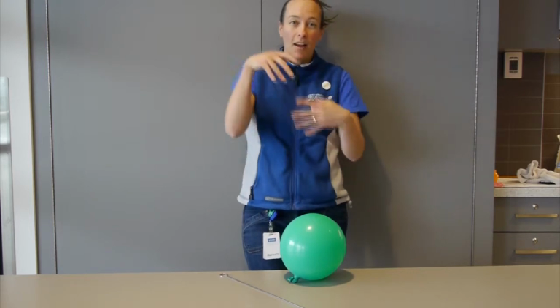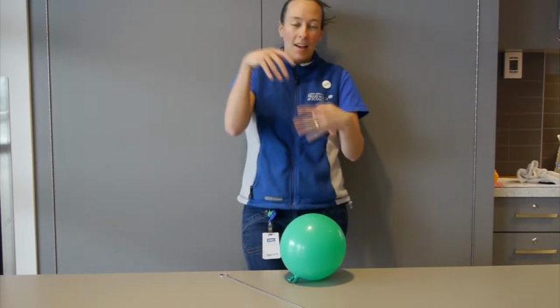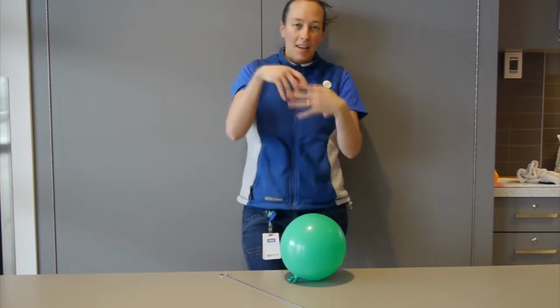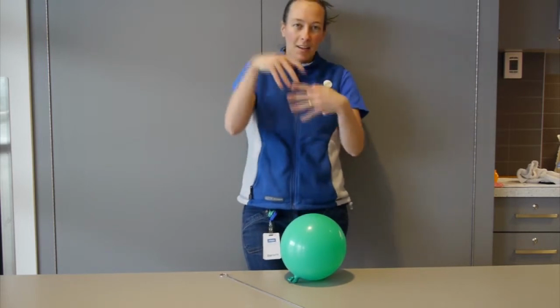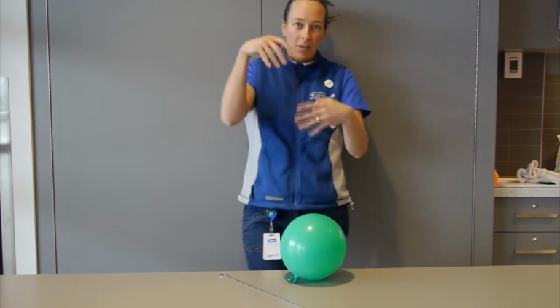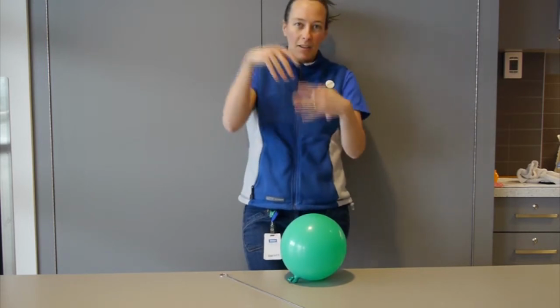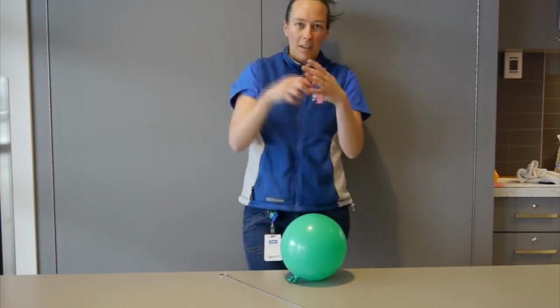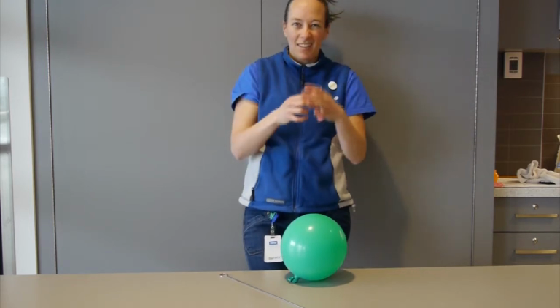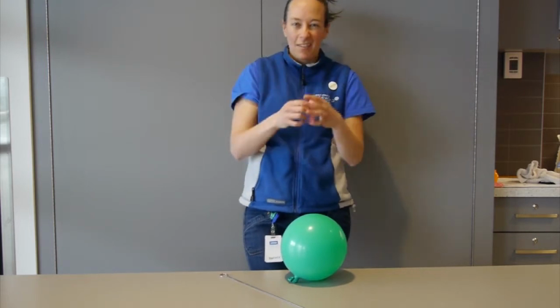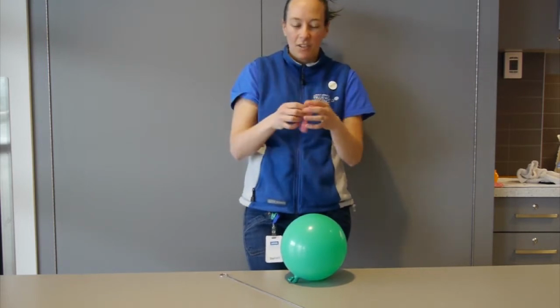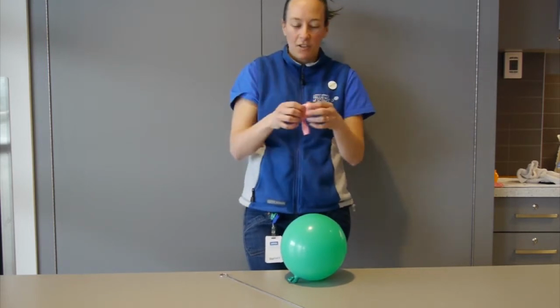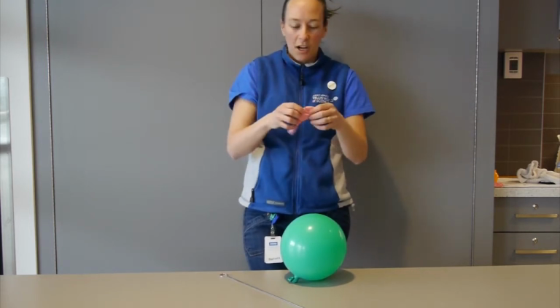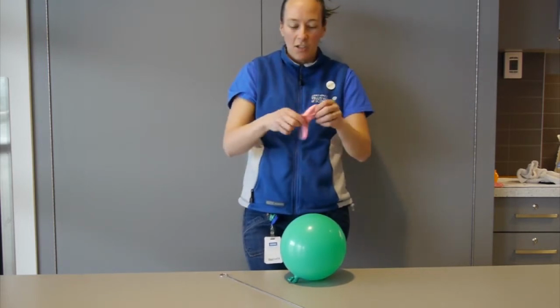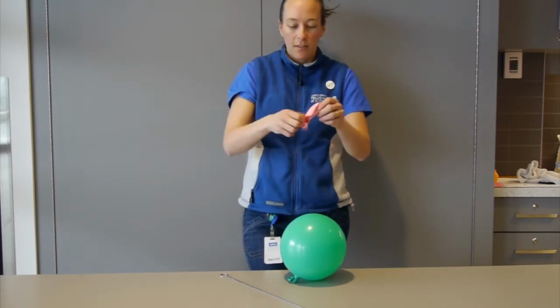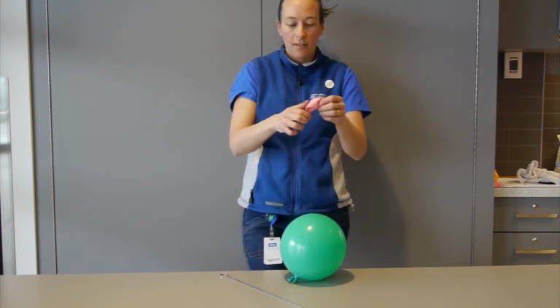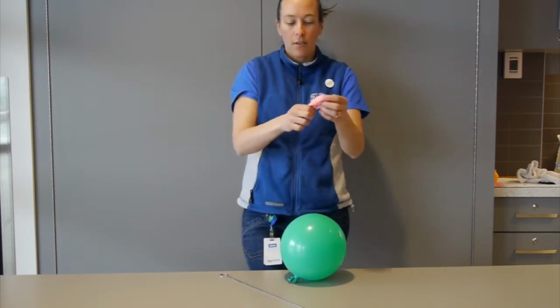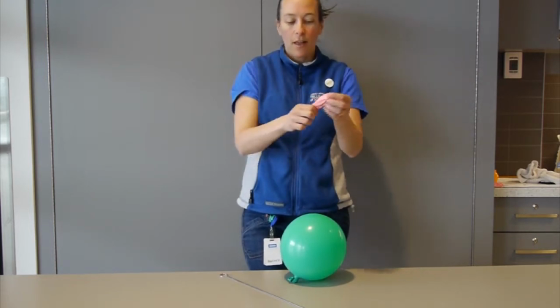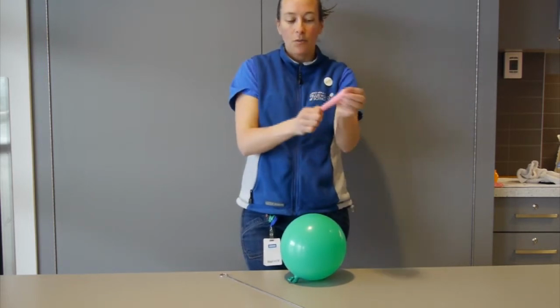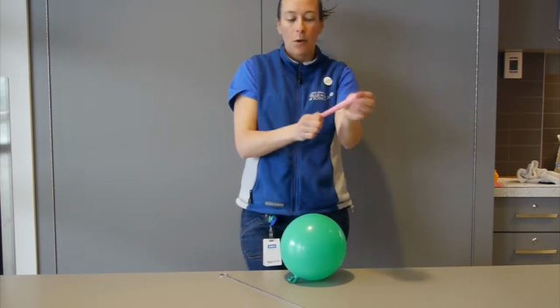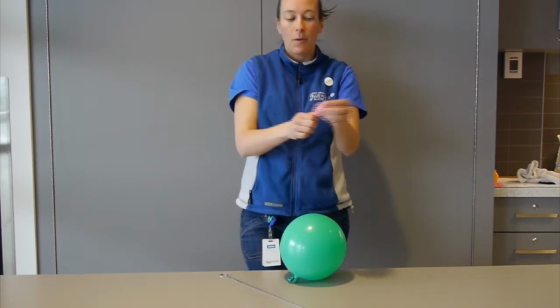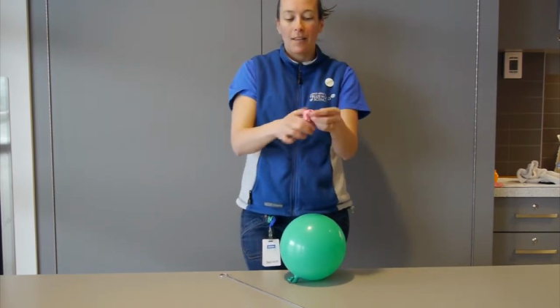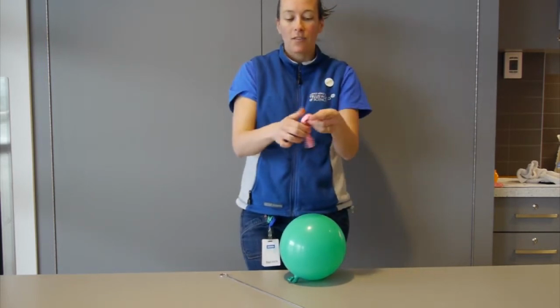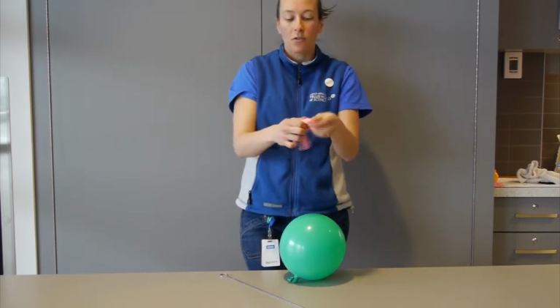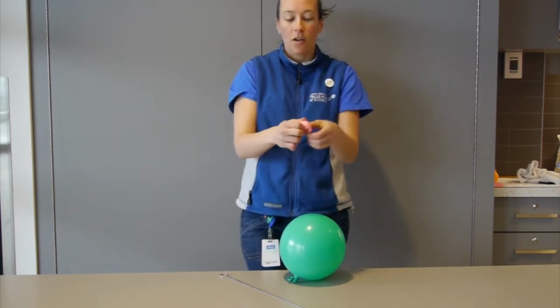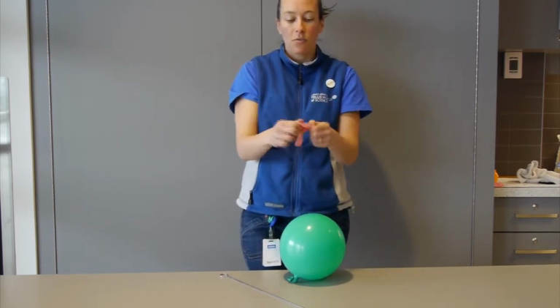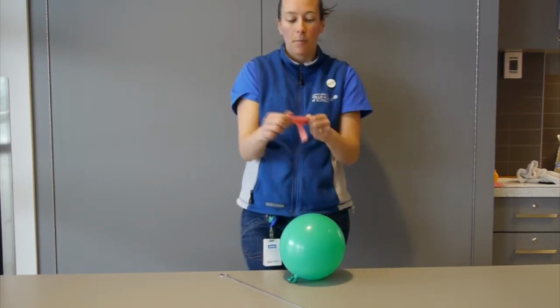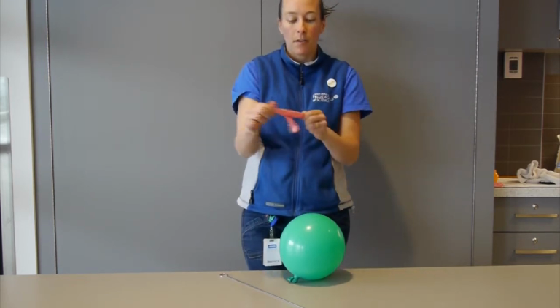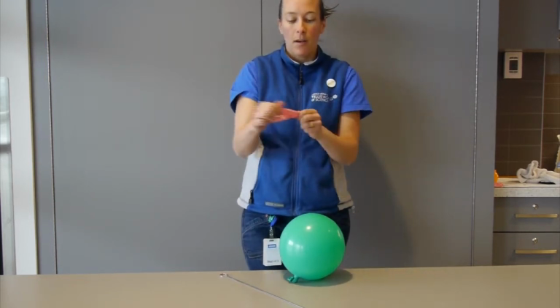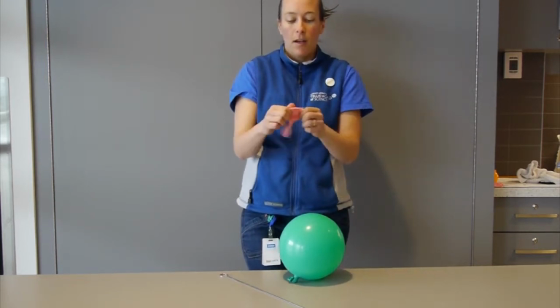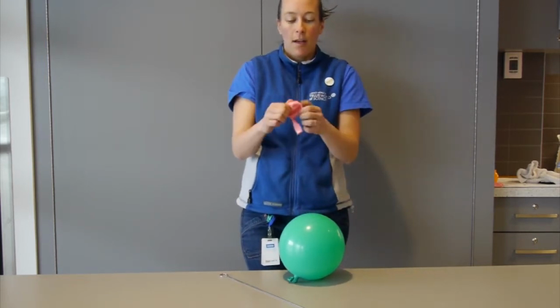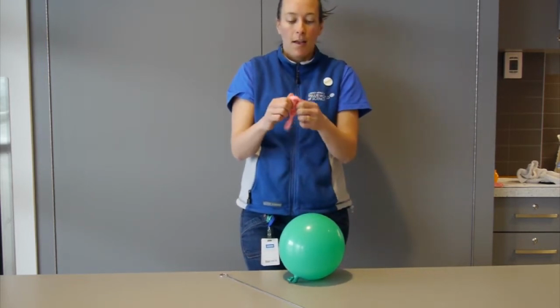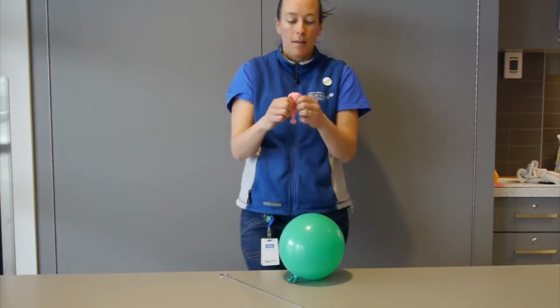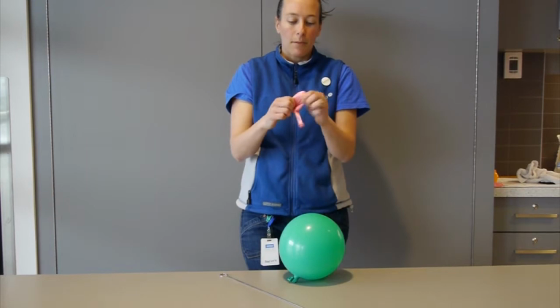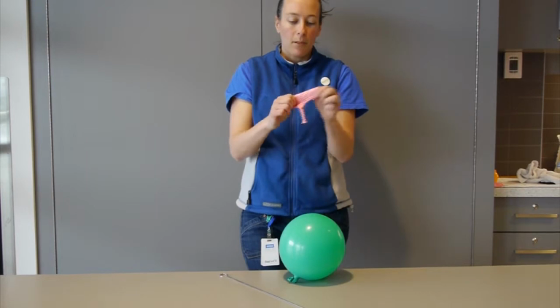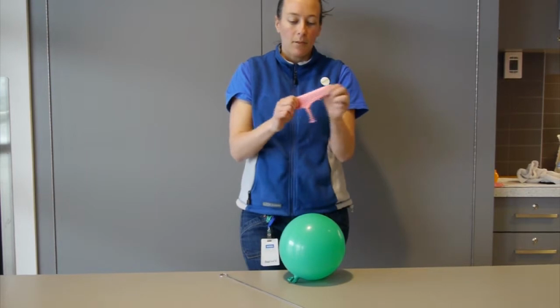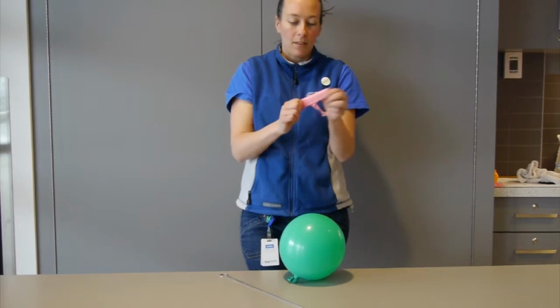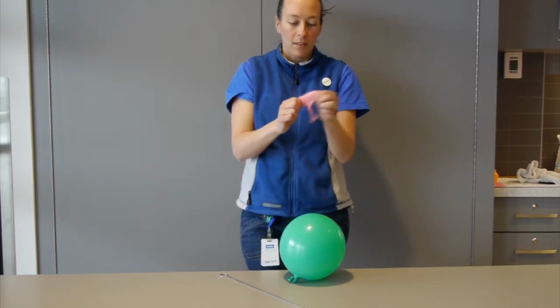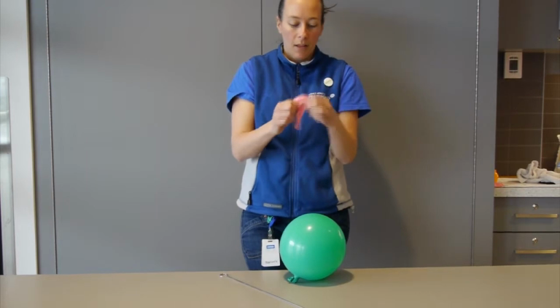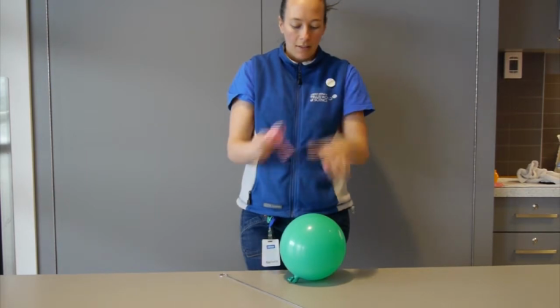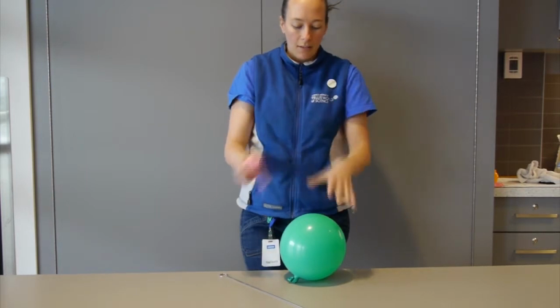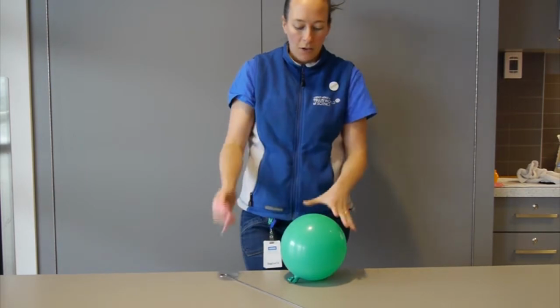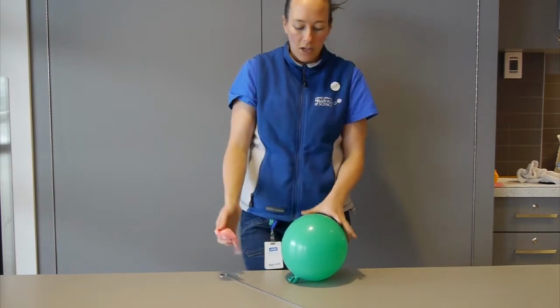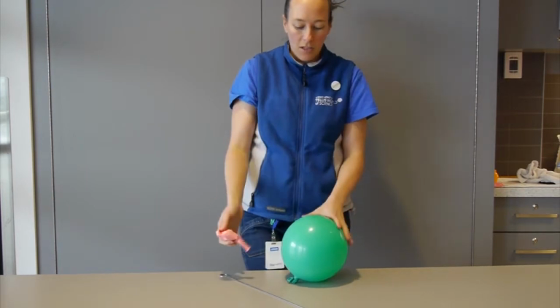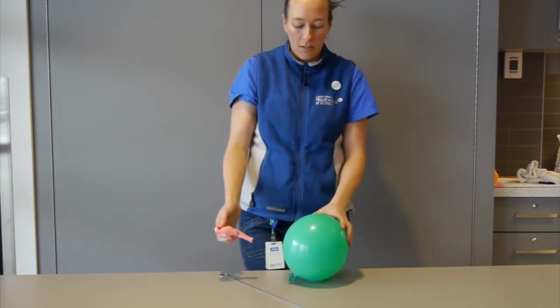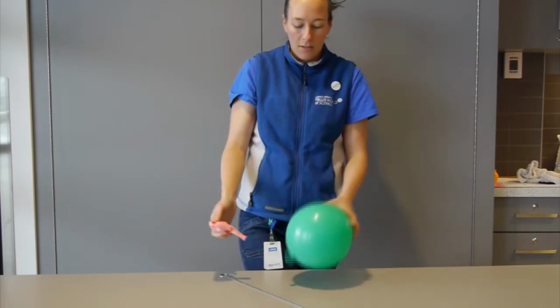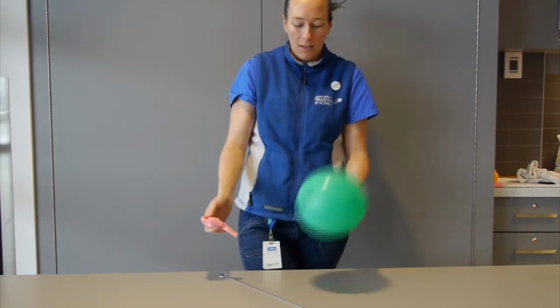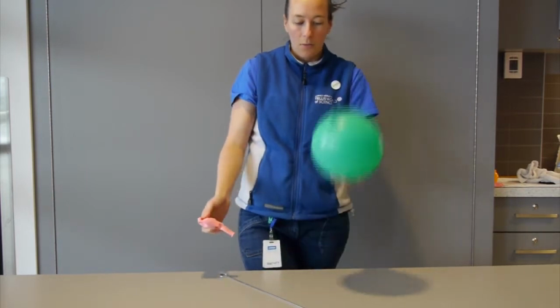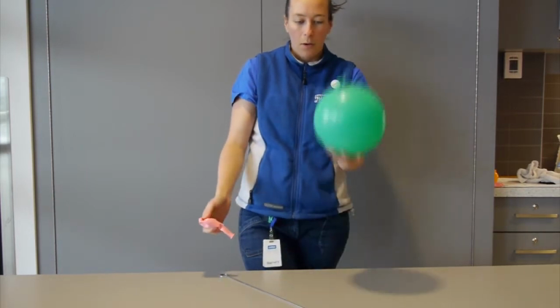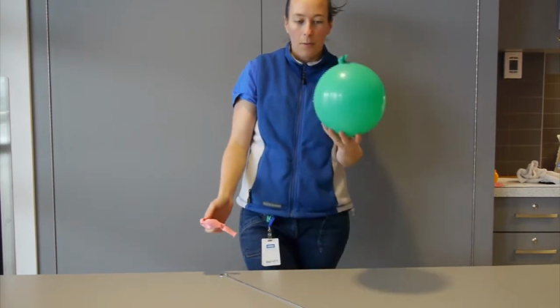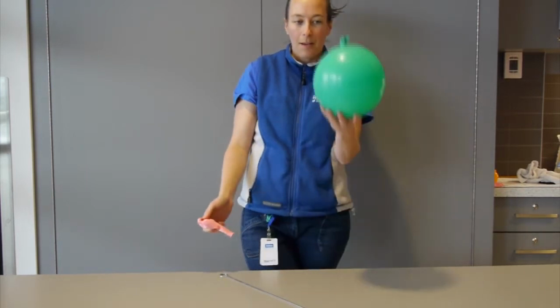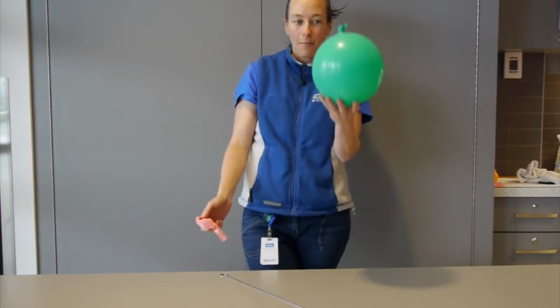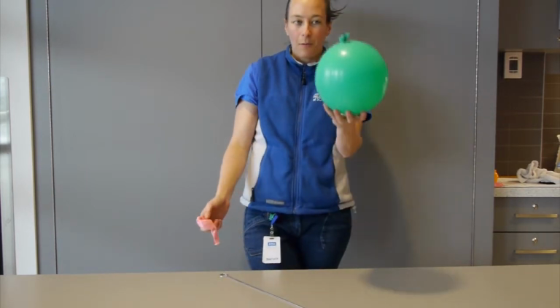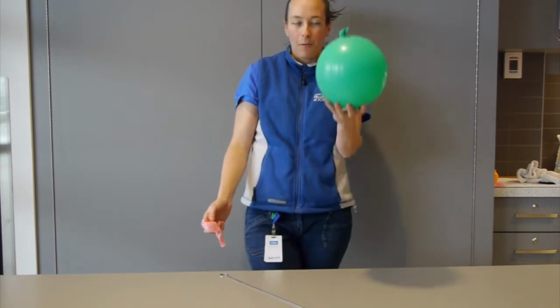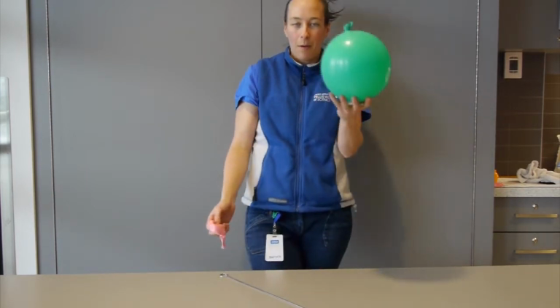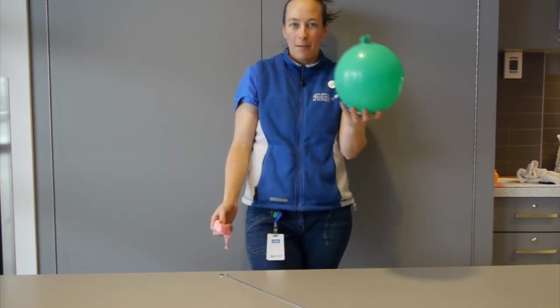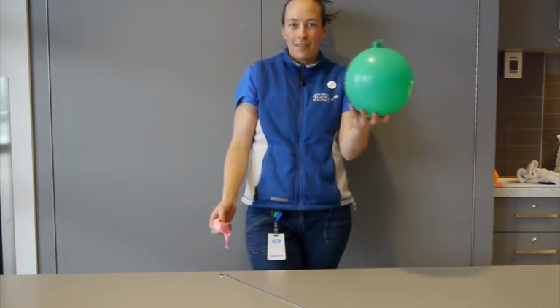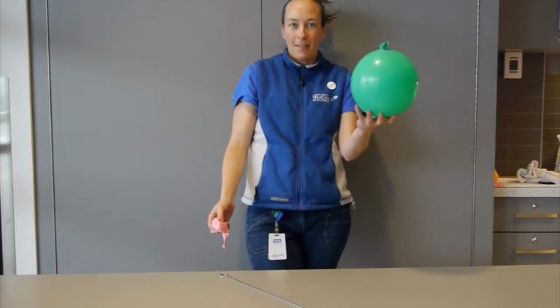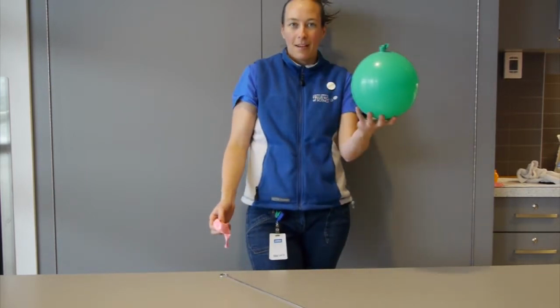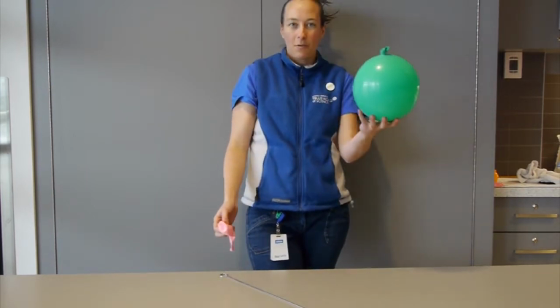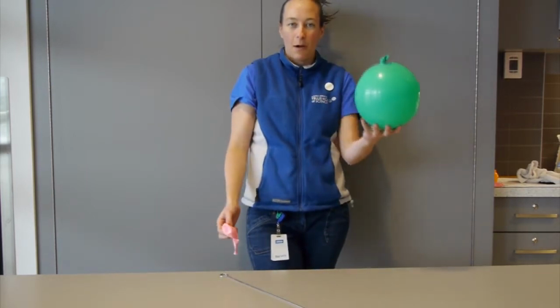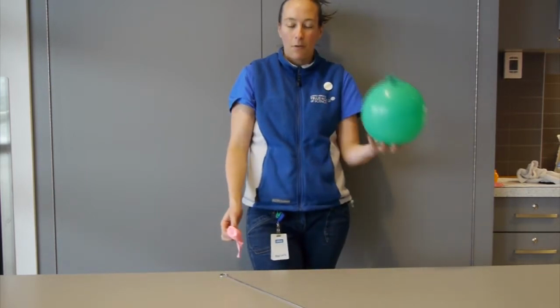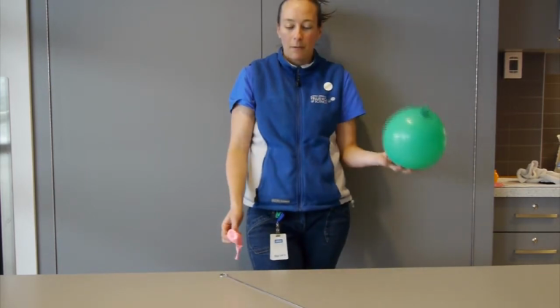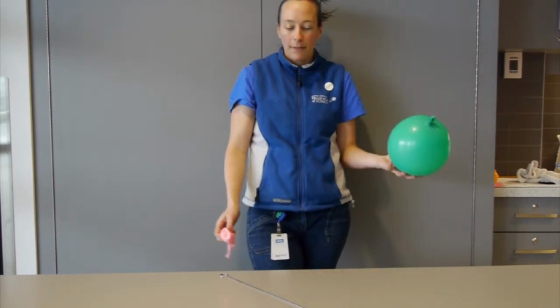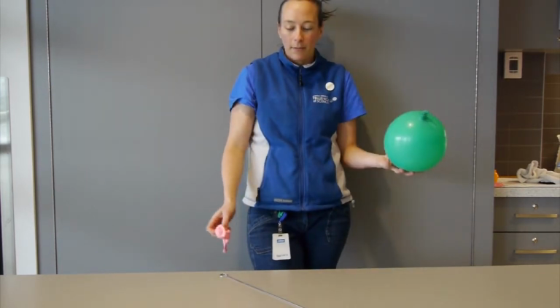That allows them to move or slide past each other in lots of different directions. And so that's why we can stretch rubber and balloons into lots of directions, and why we can pull them up into nice round balloons.